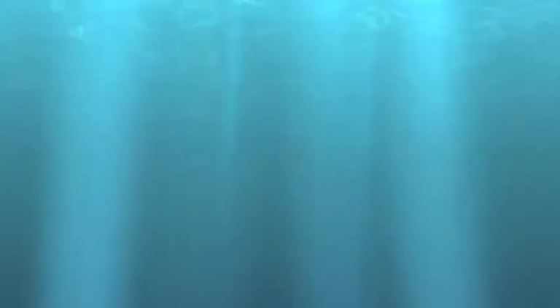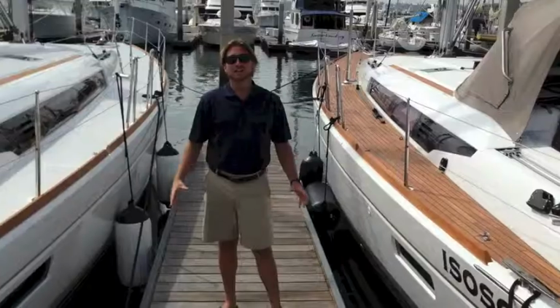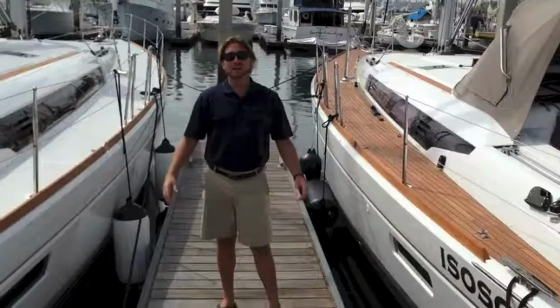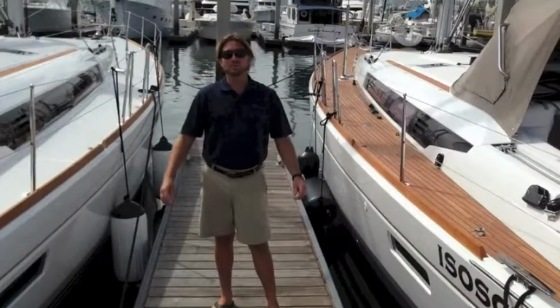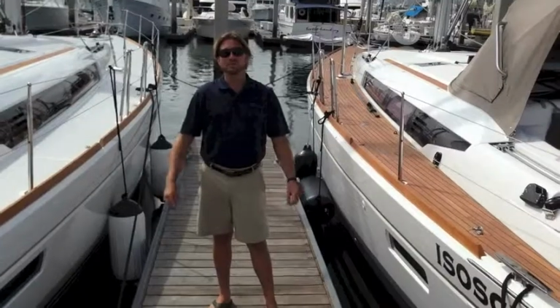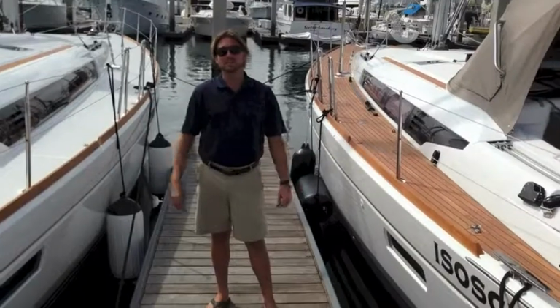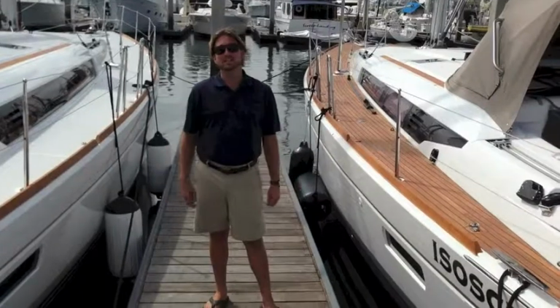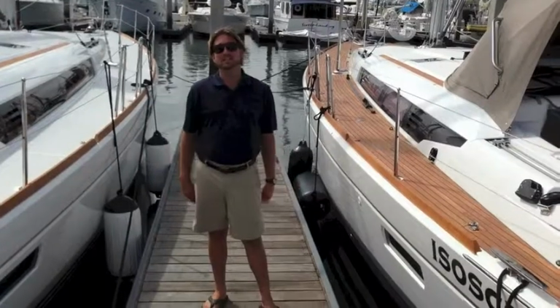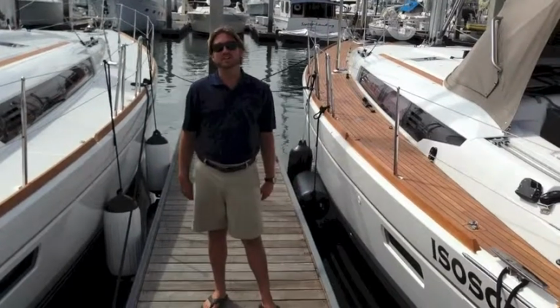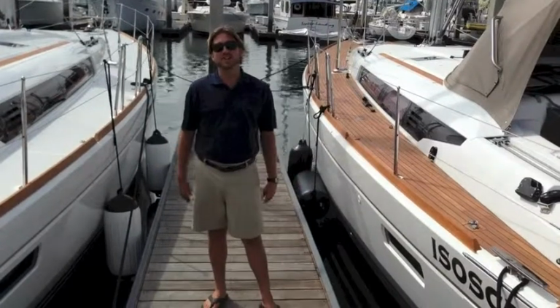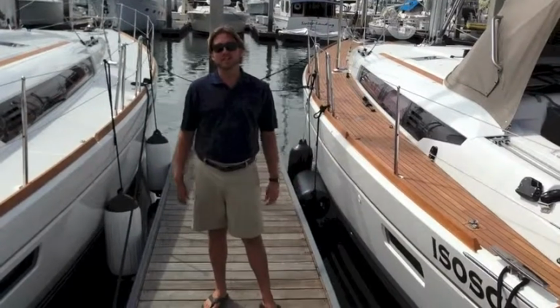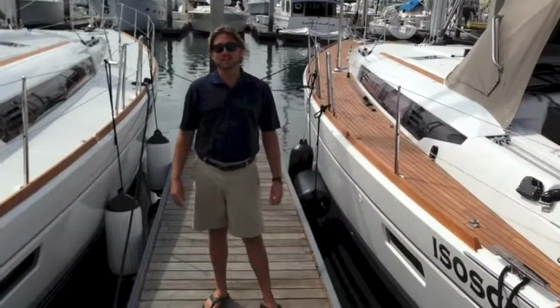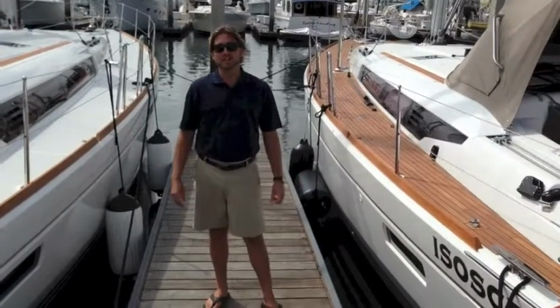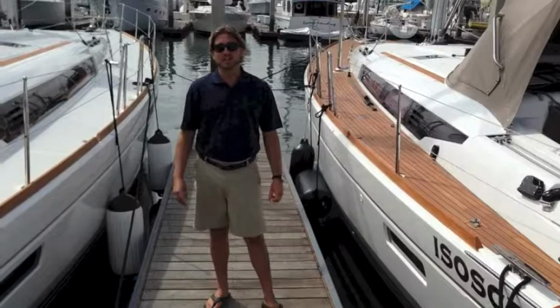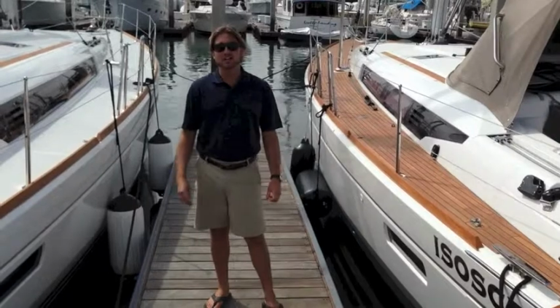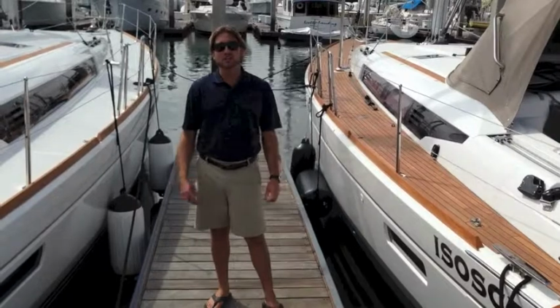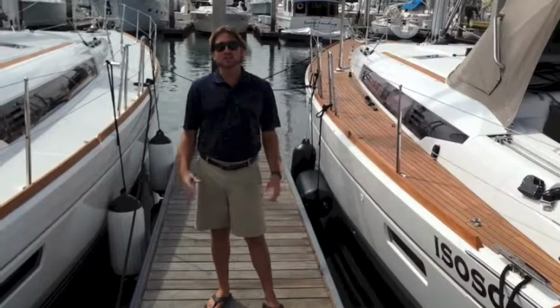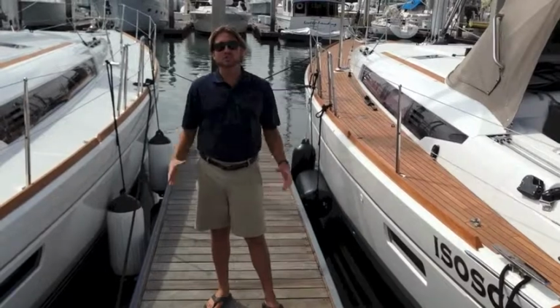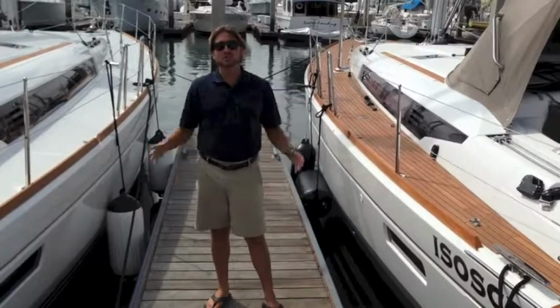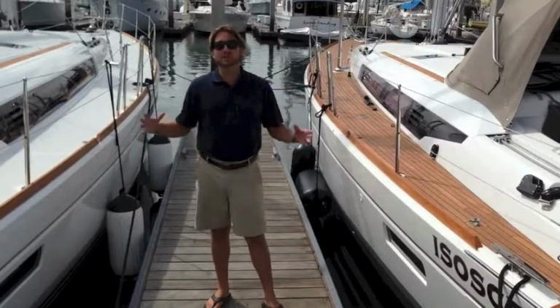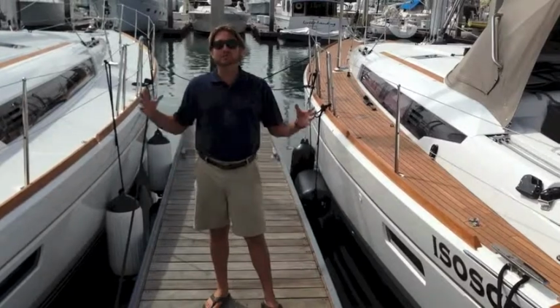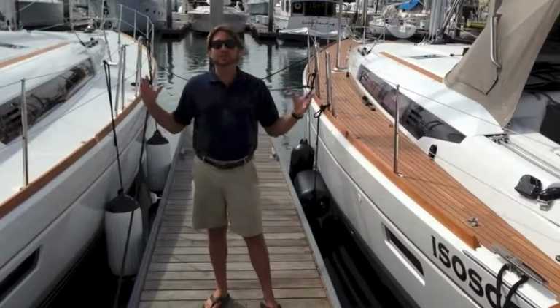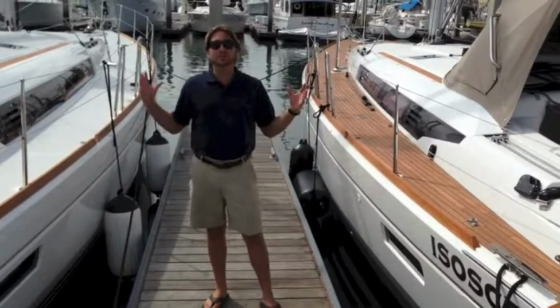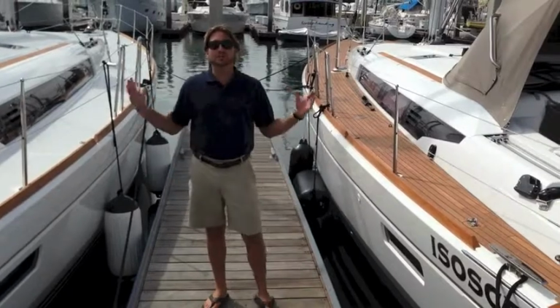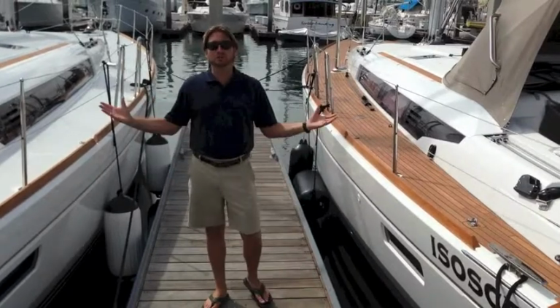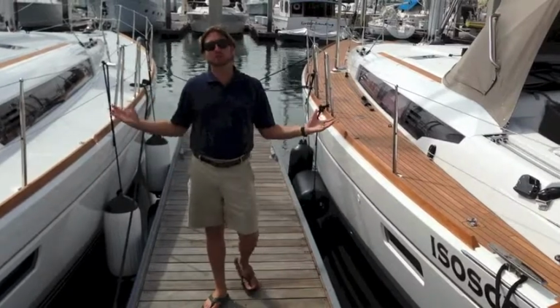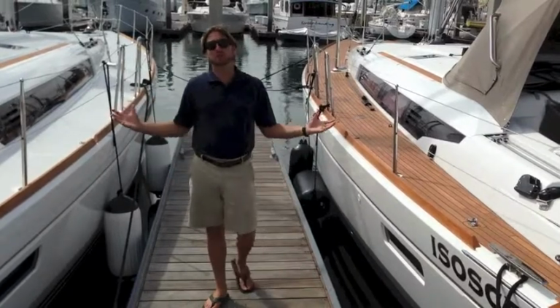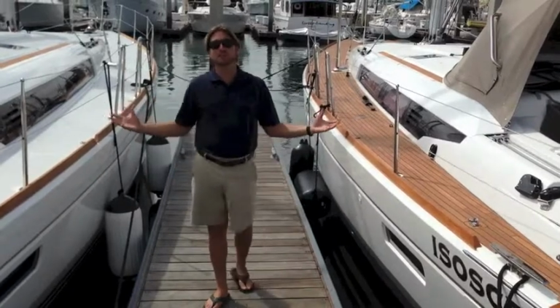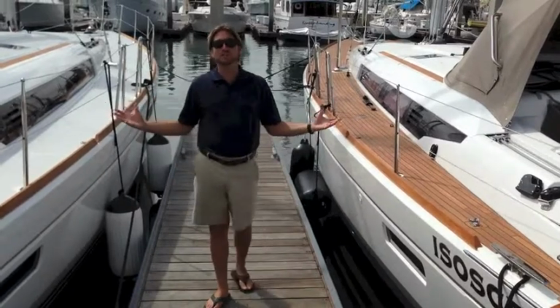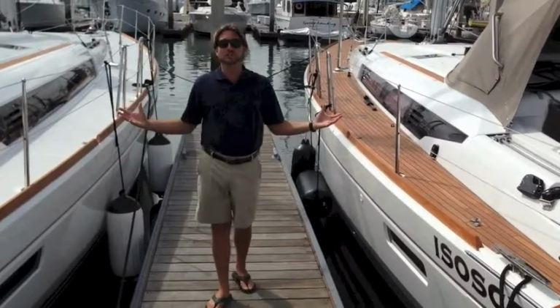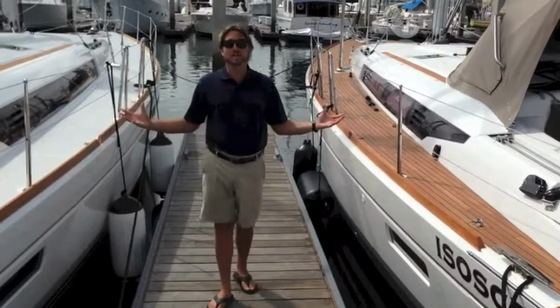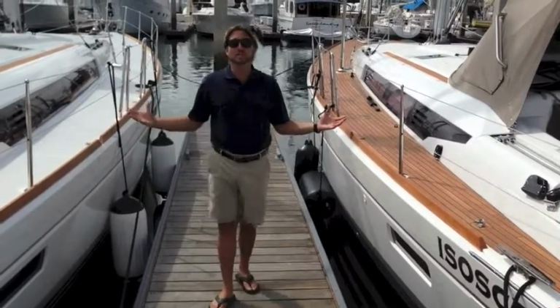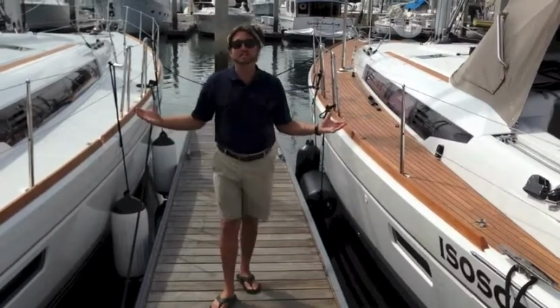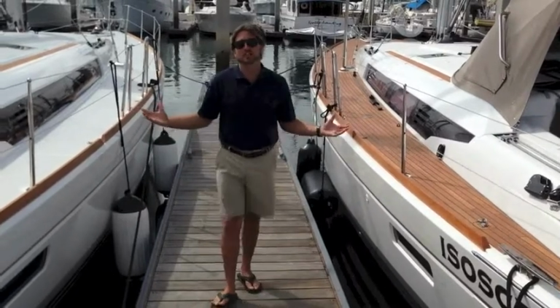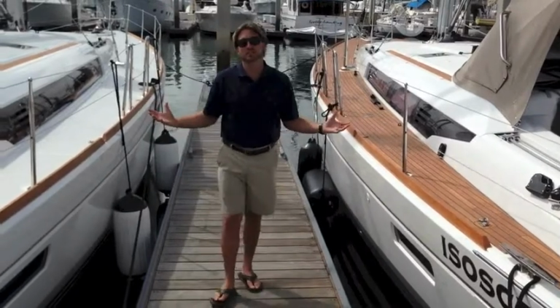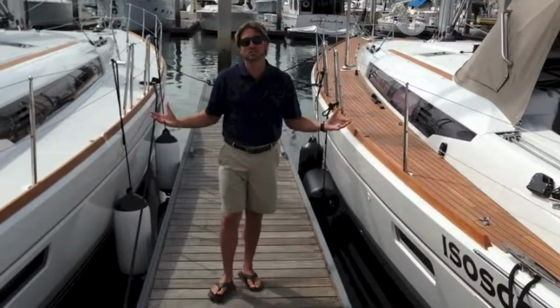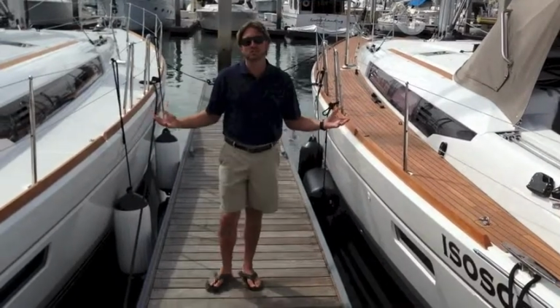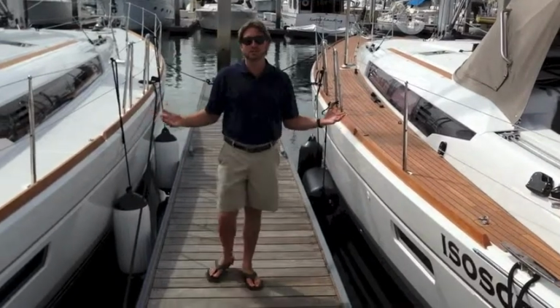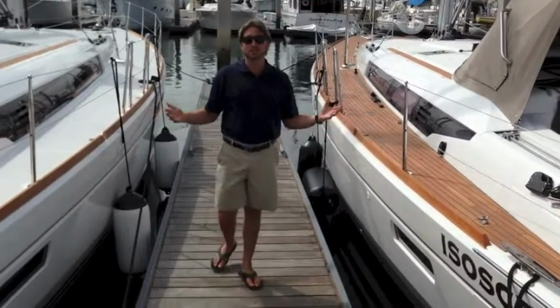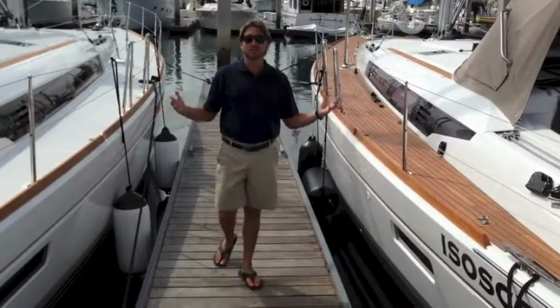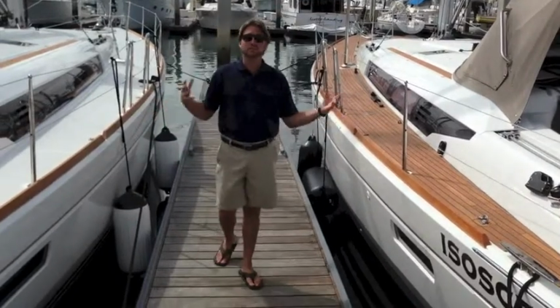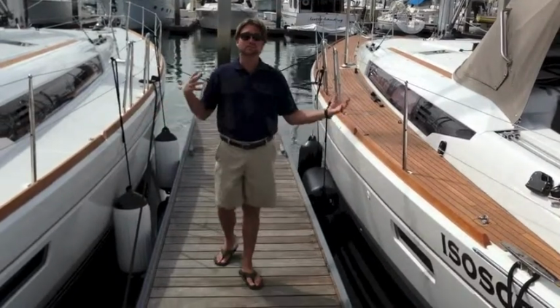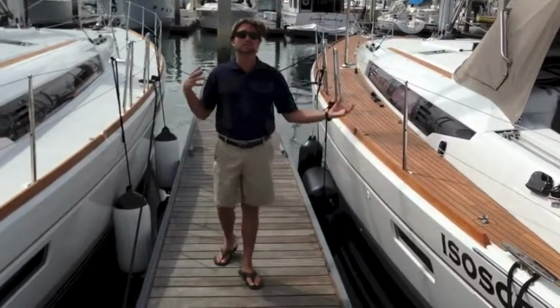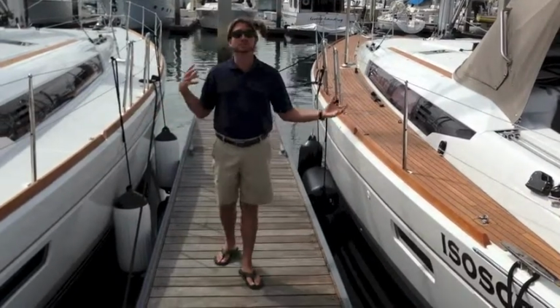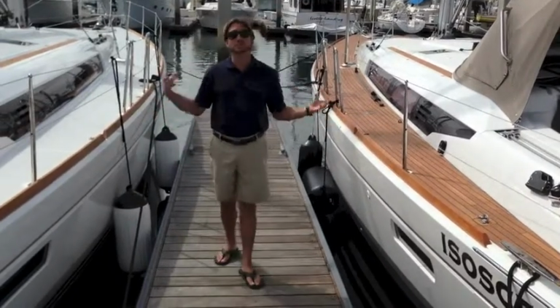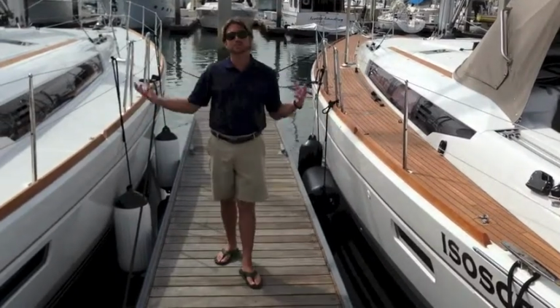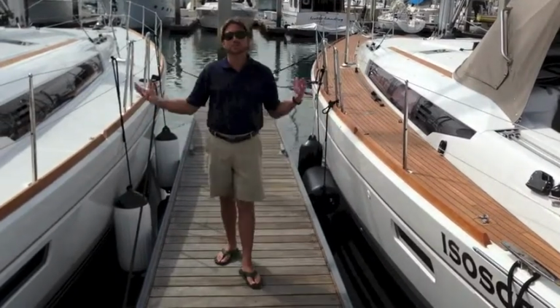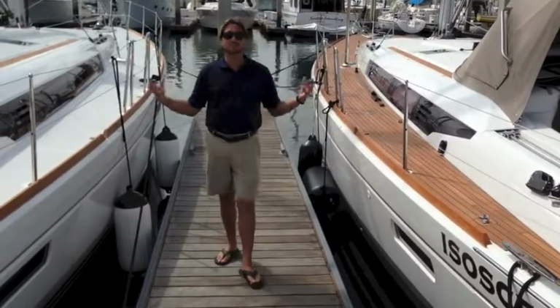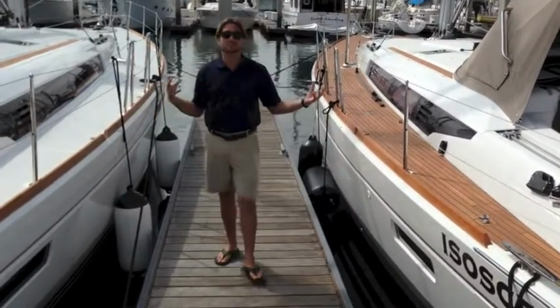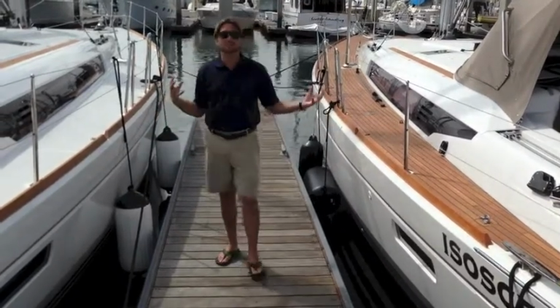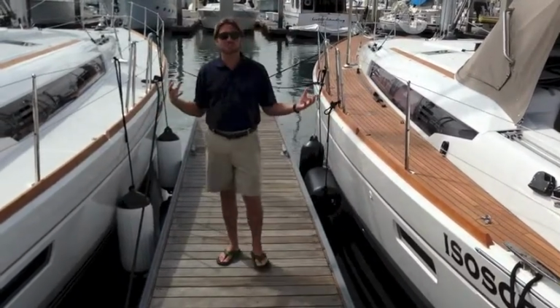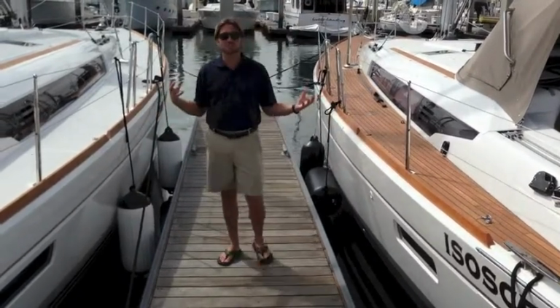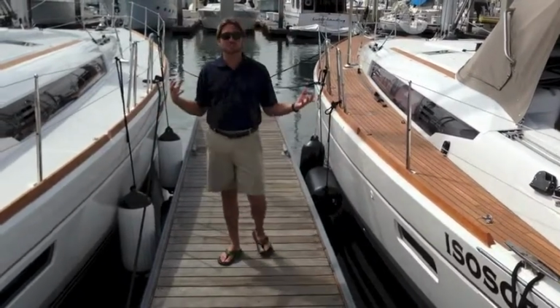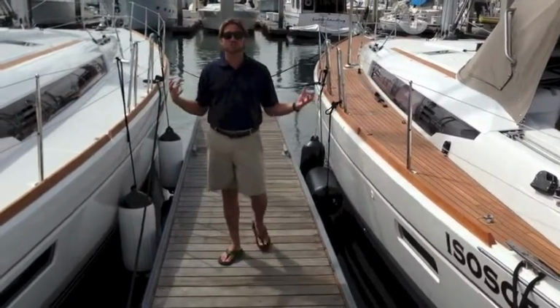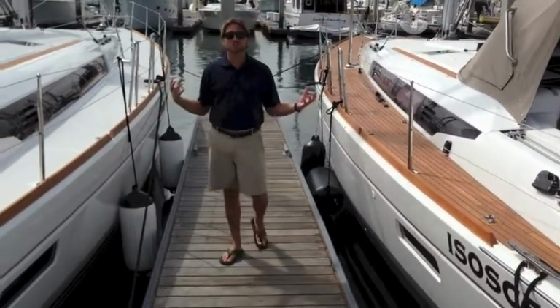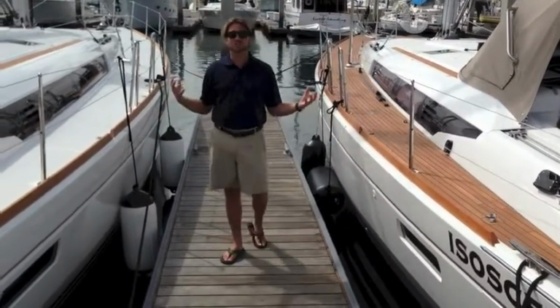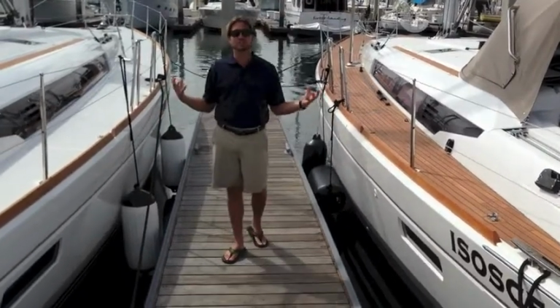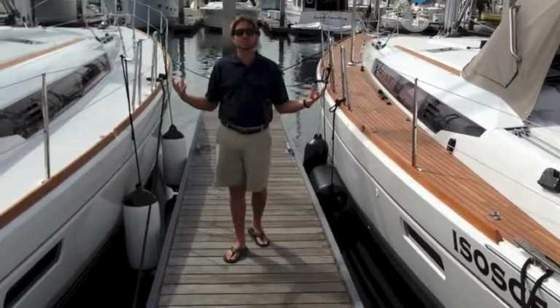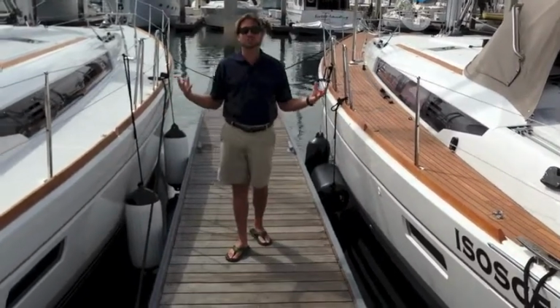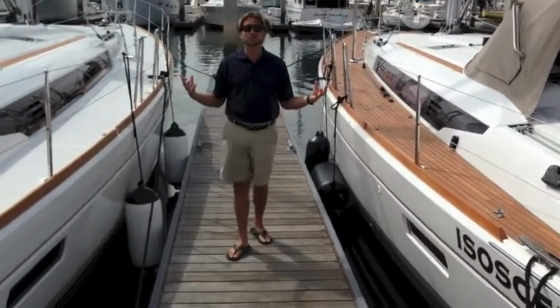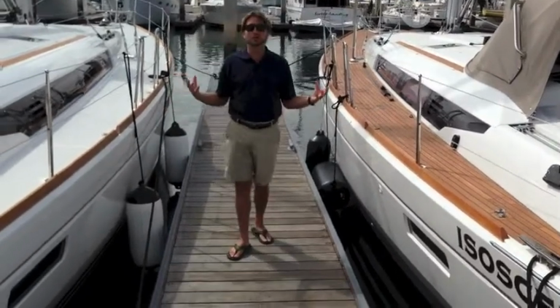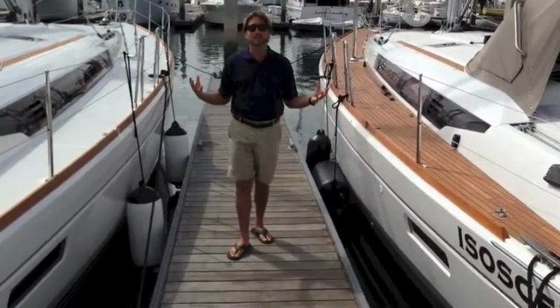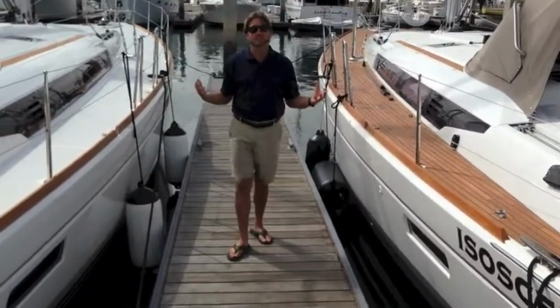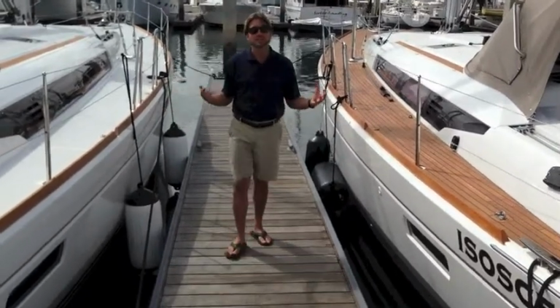Hi, my name is Ian Van Tile. We're here between two 509s that I've sold, and I want to show you some of the differences between the two products.